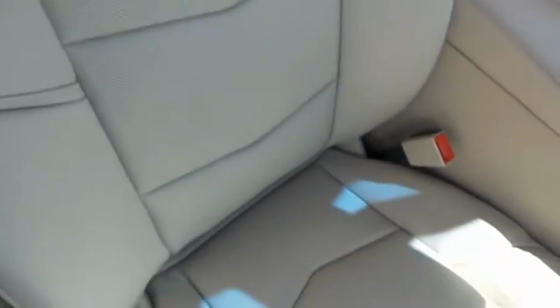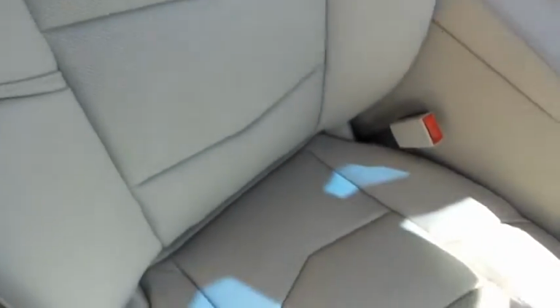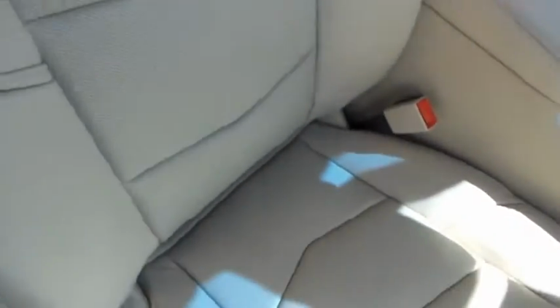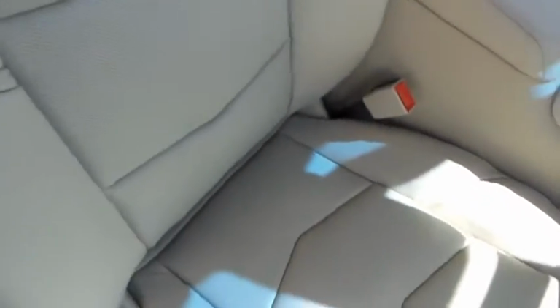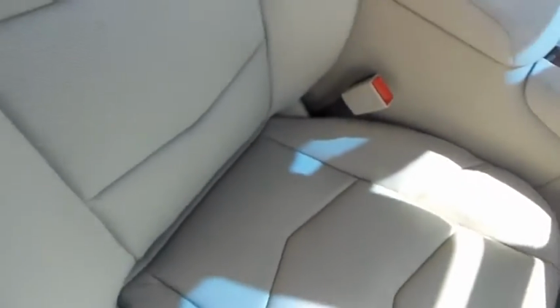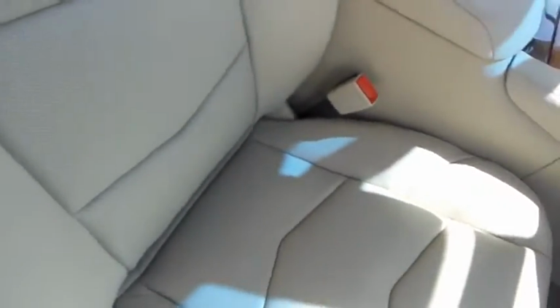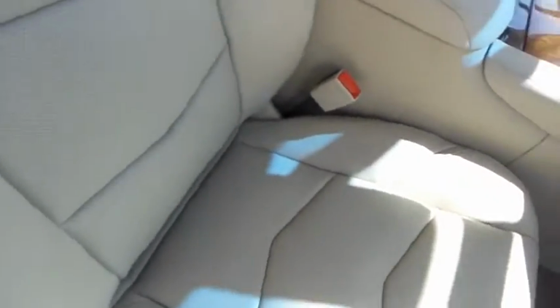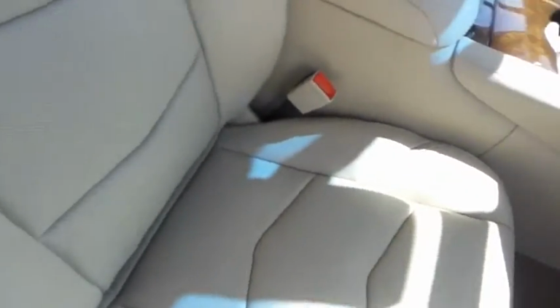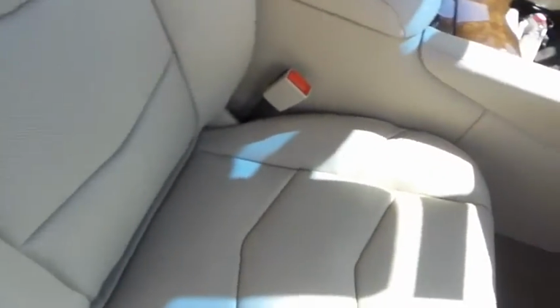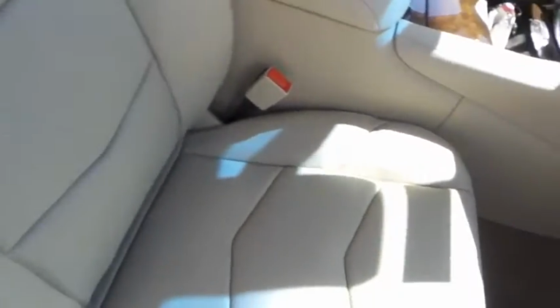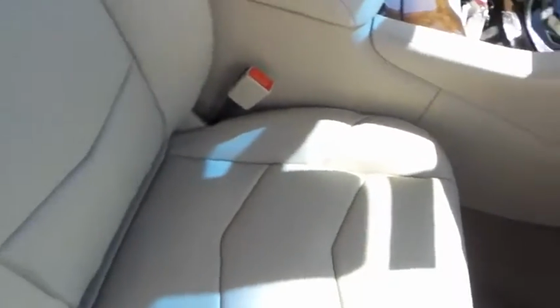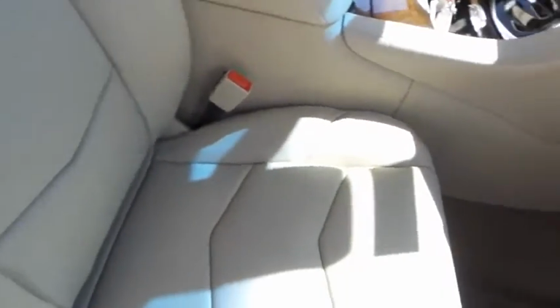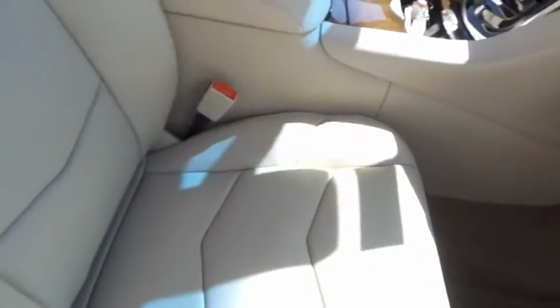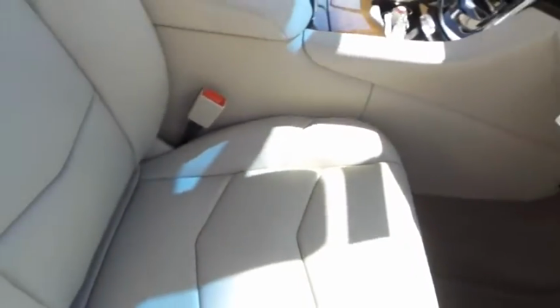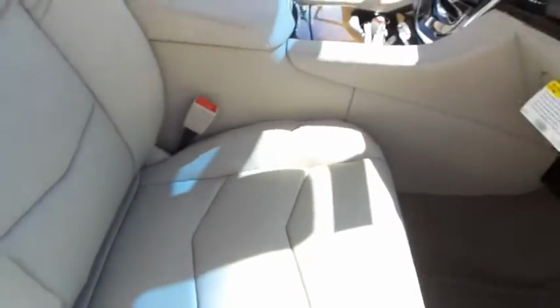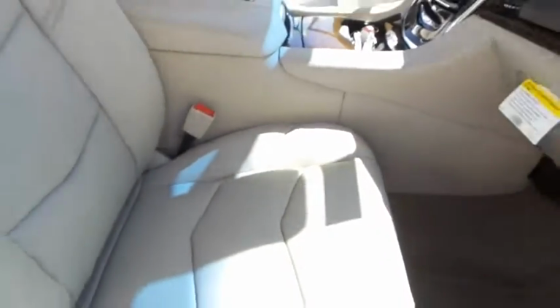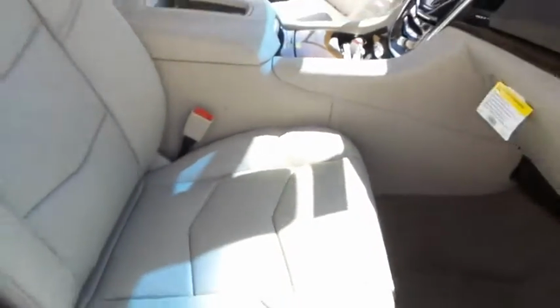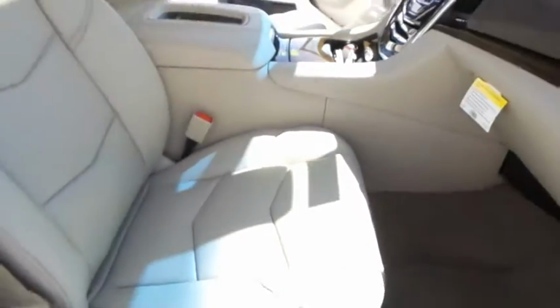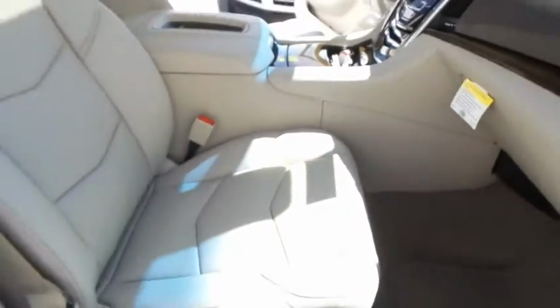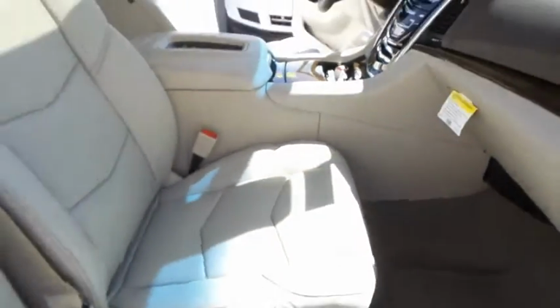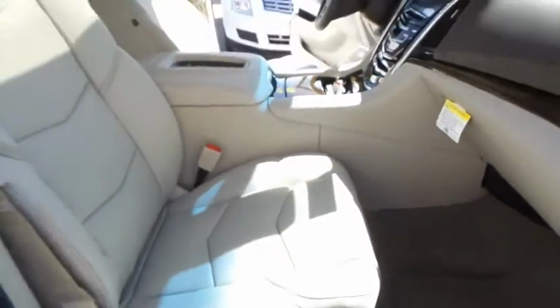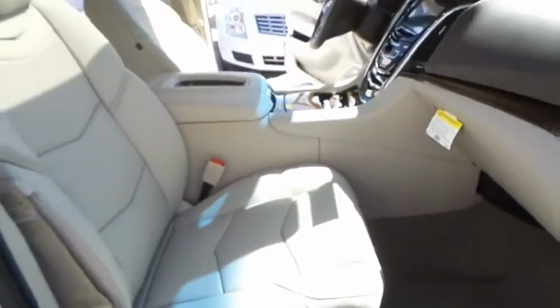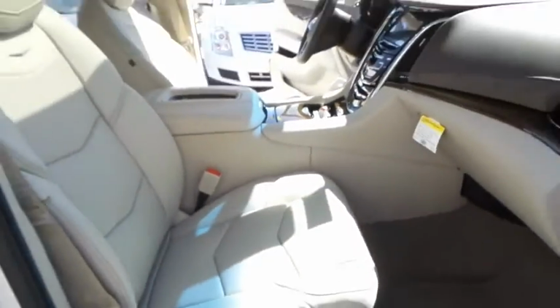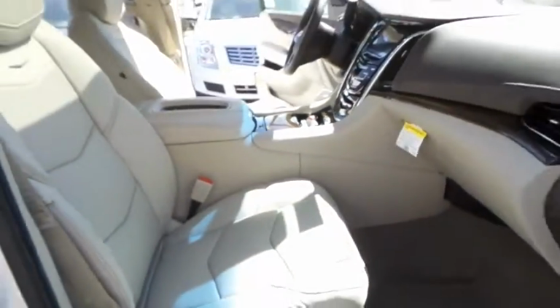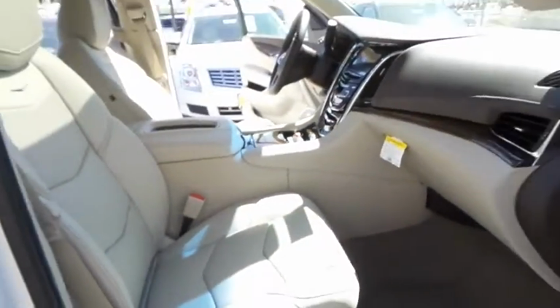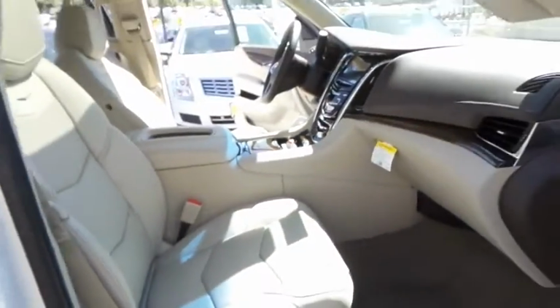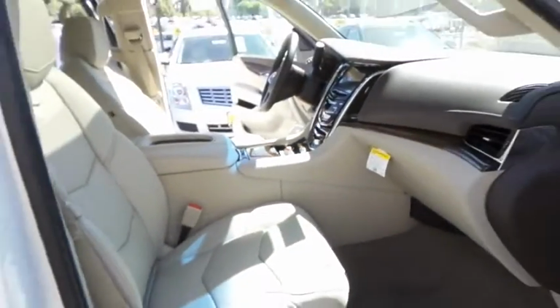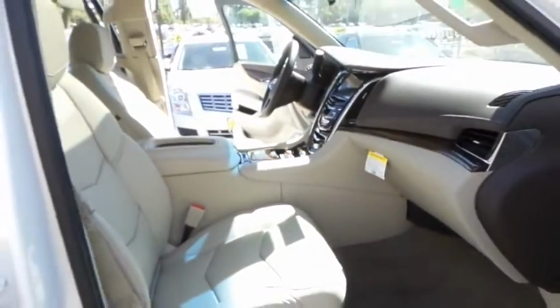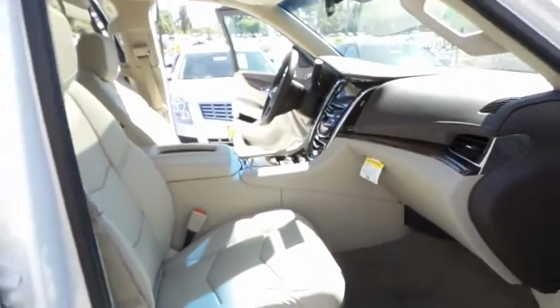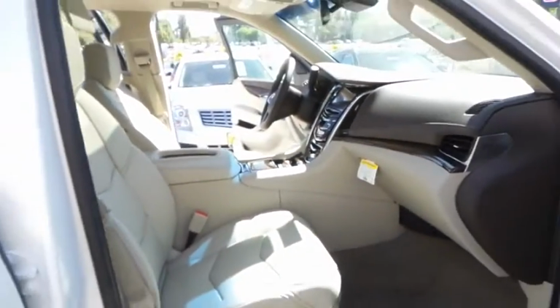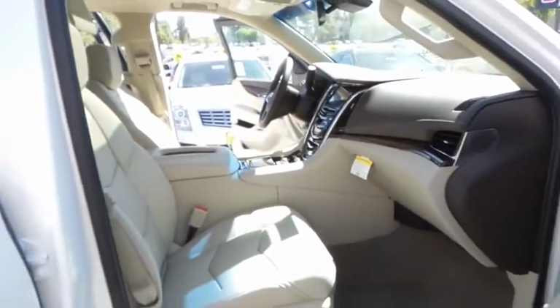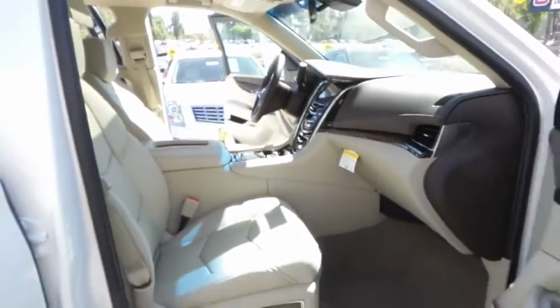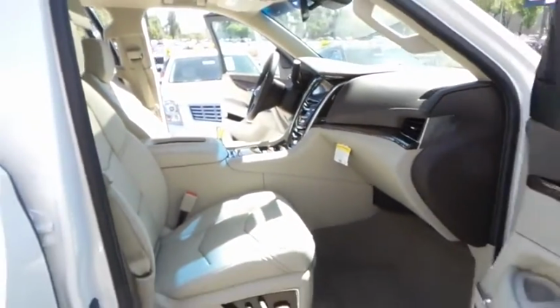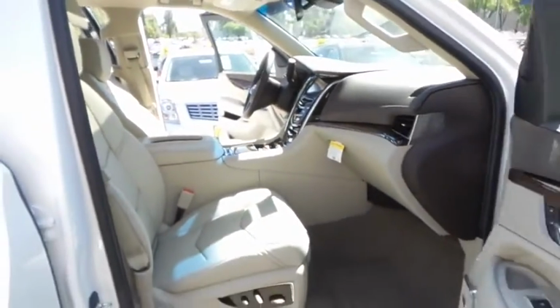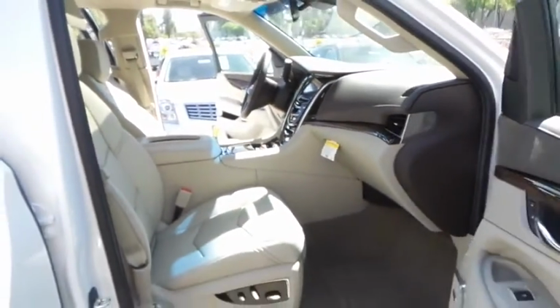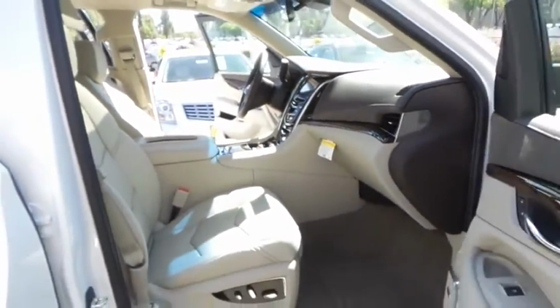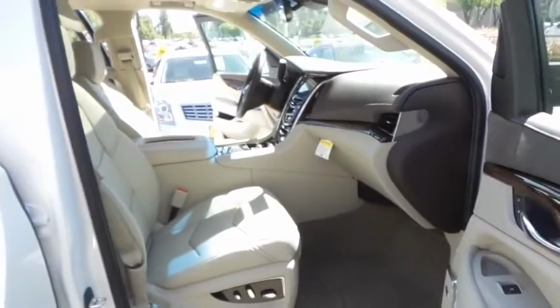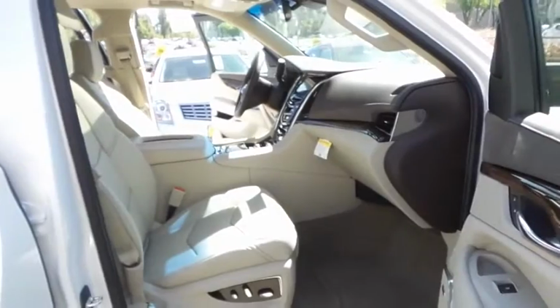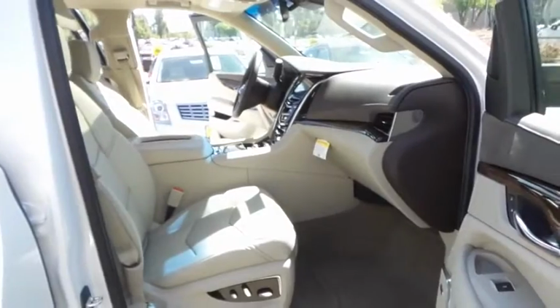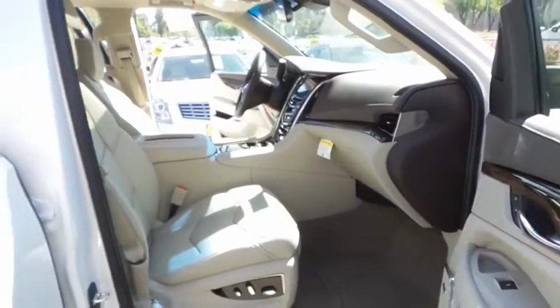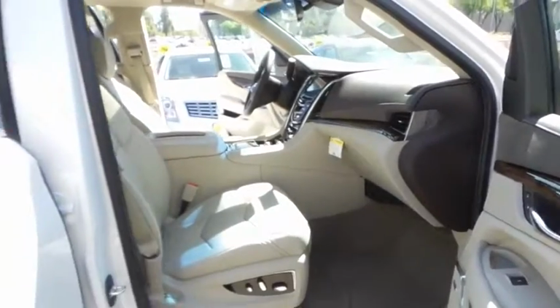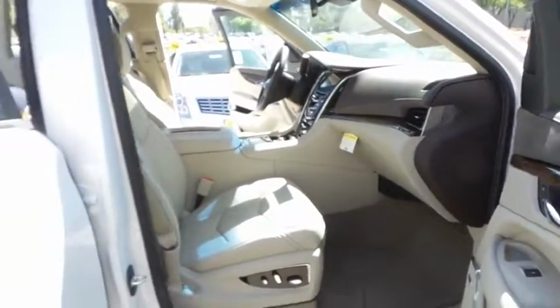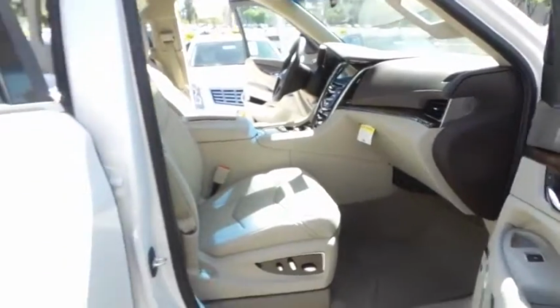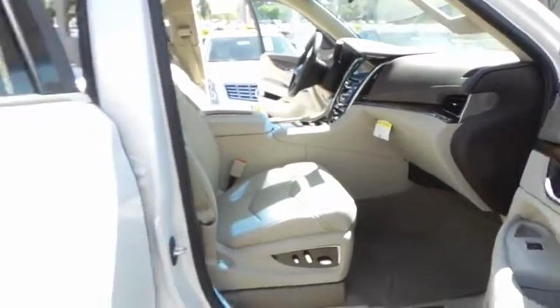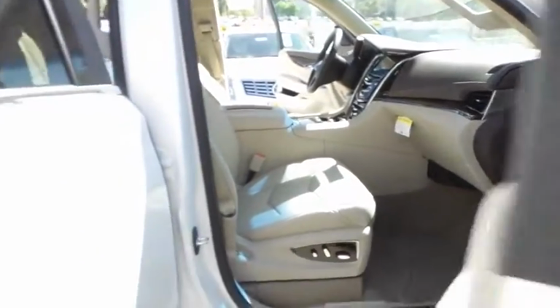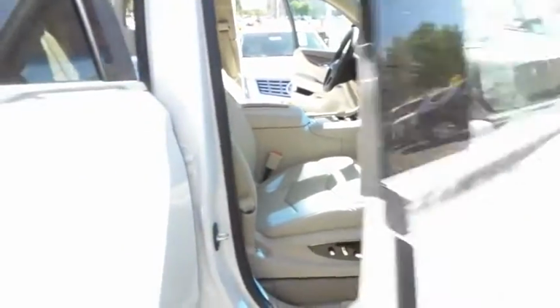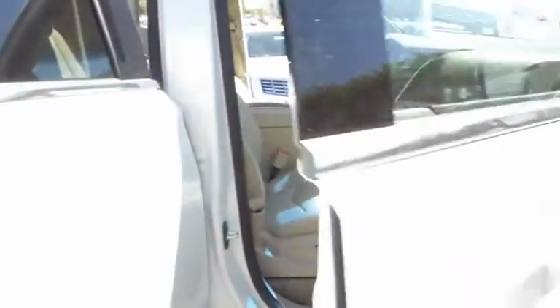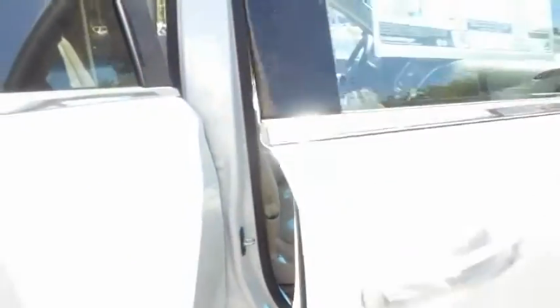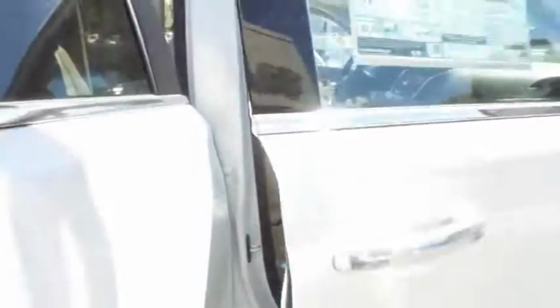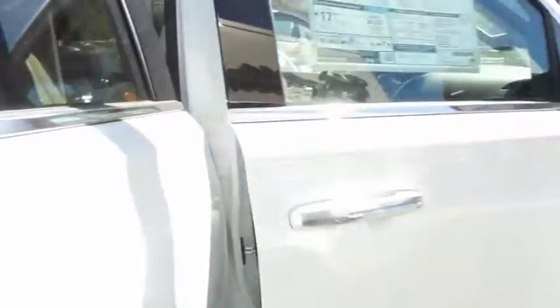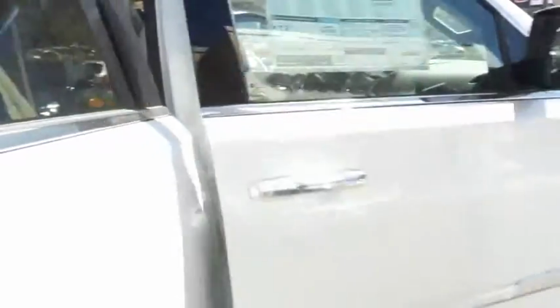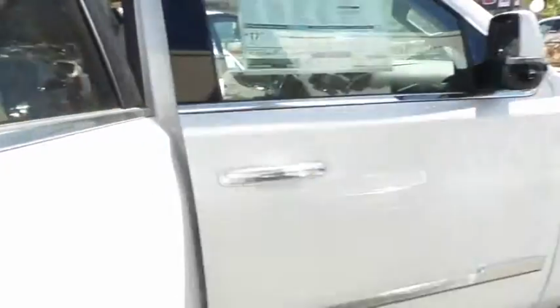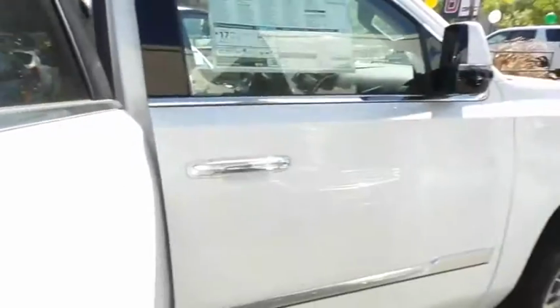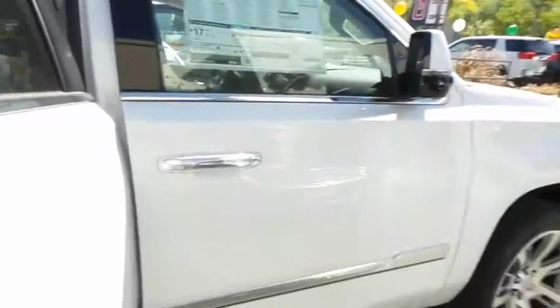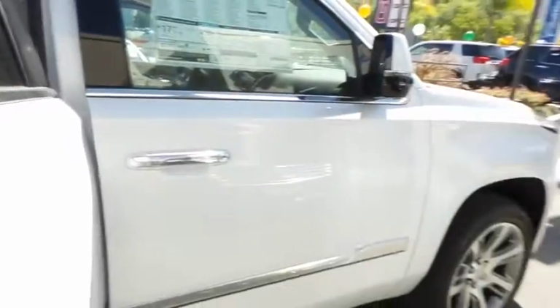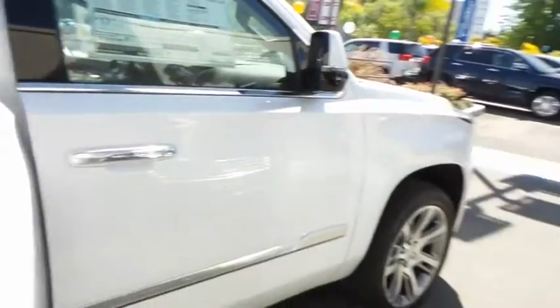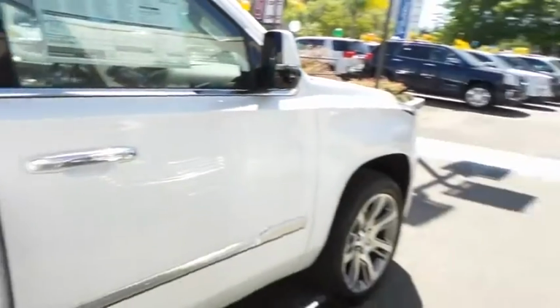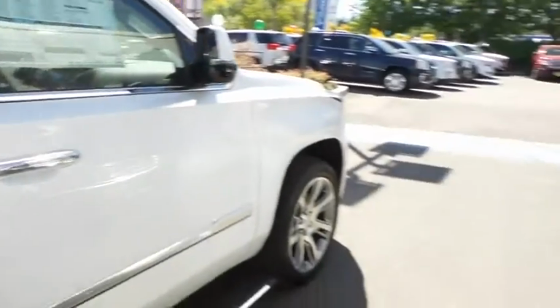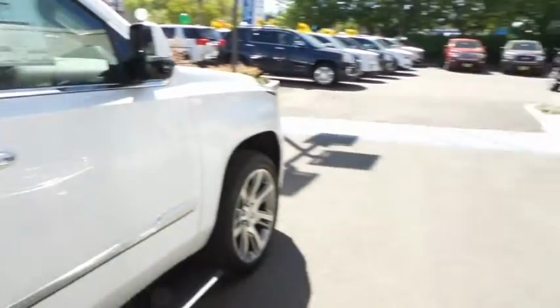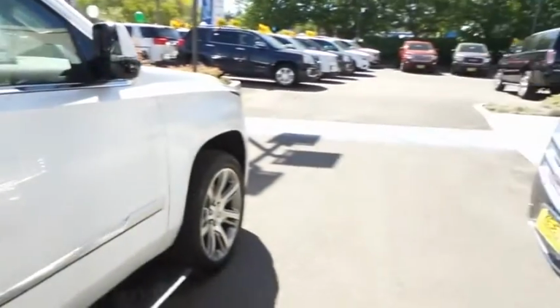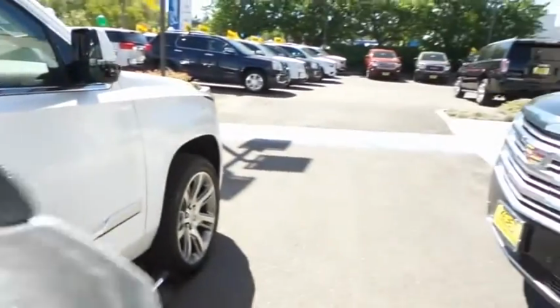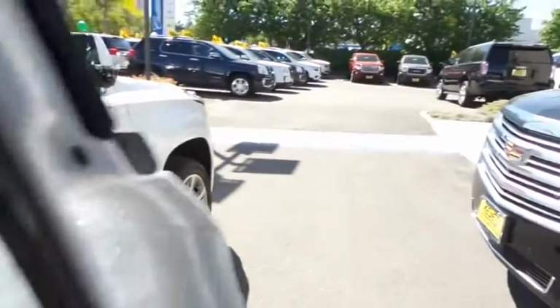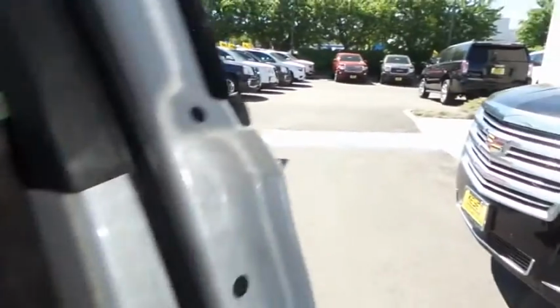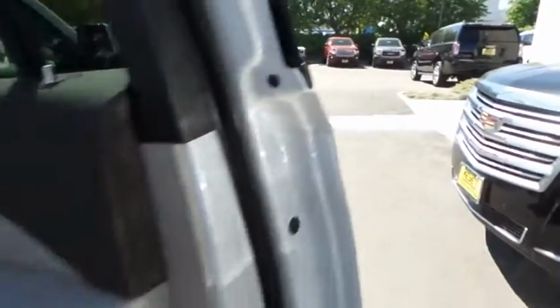Driver Airbag, Adjustable Steering Wheel, Power Steering, 4-Wheel Disc Brakes, Floormats. Come take a test drive today!